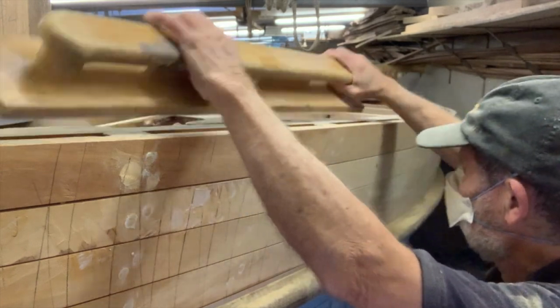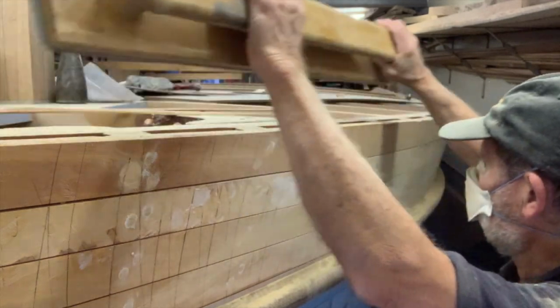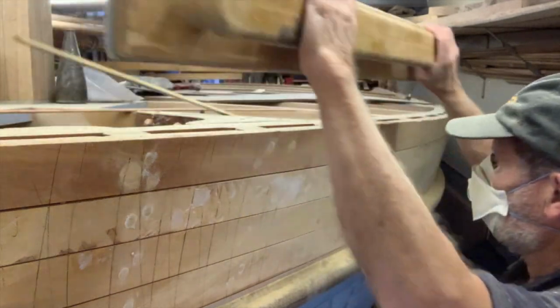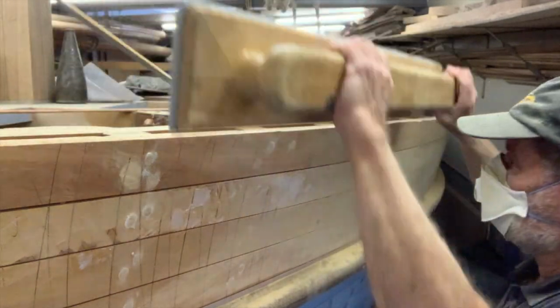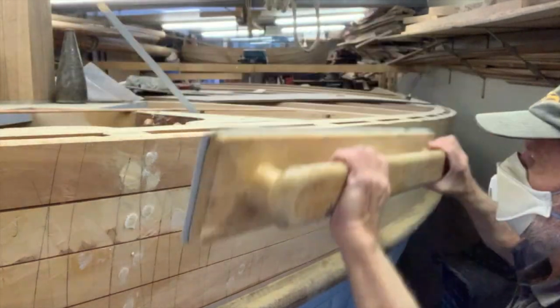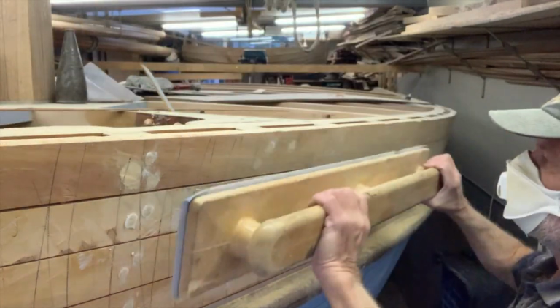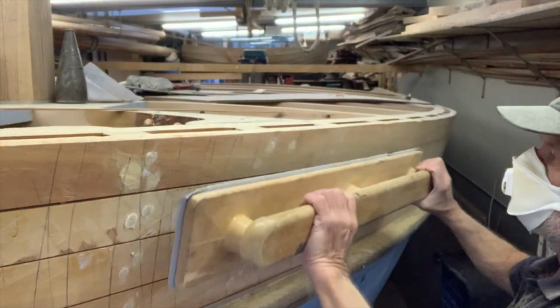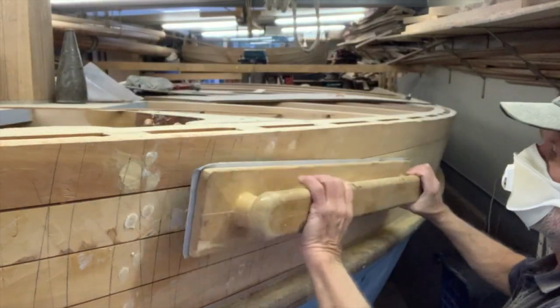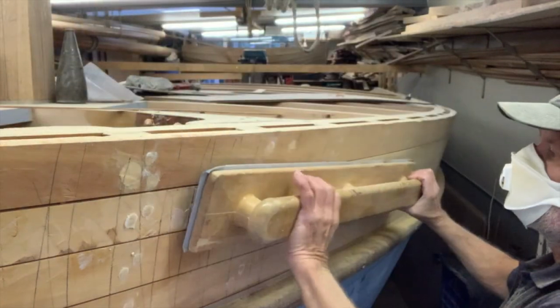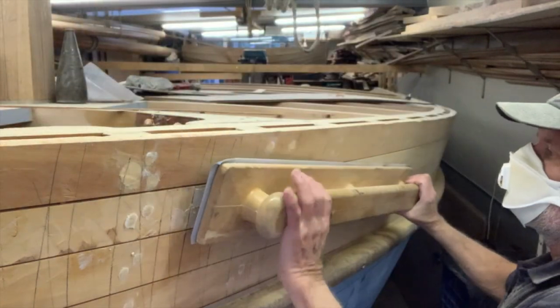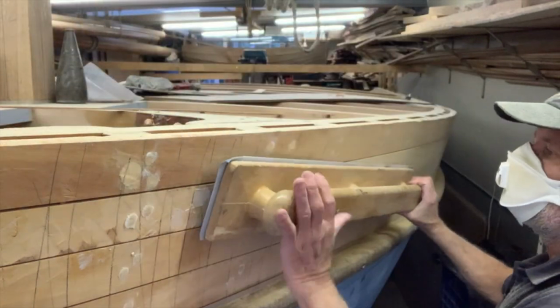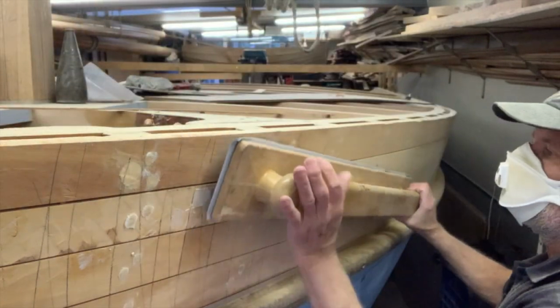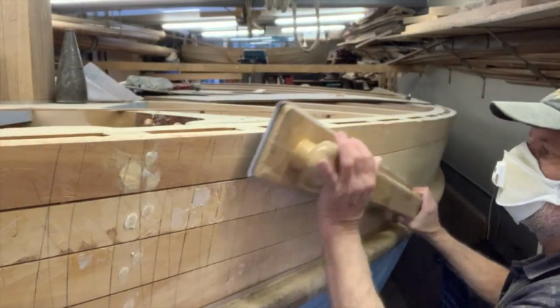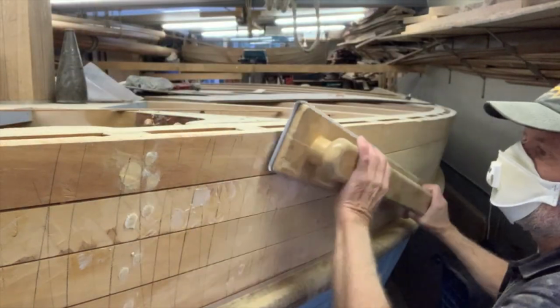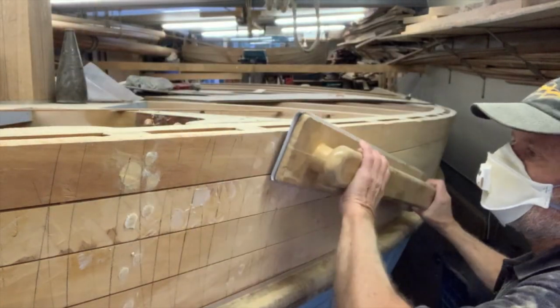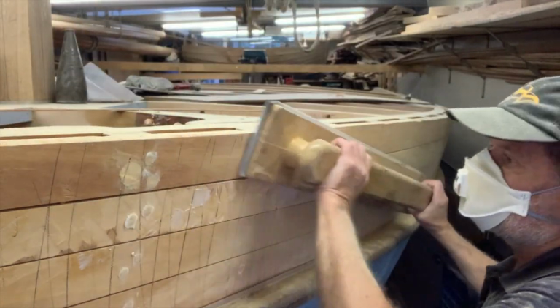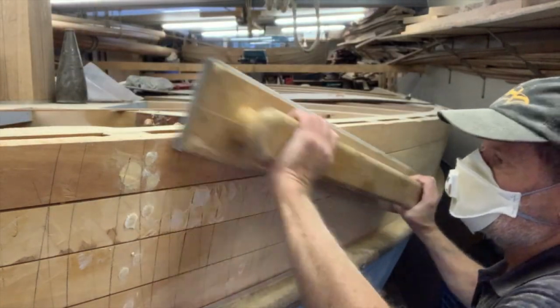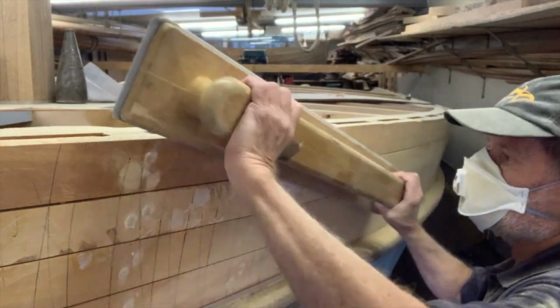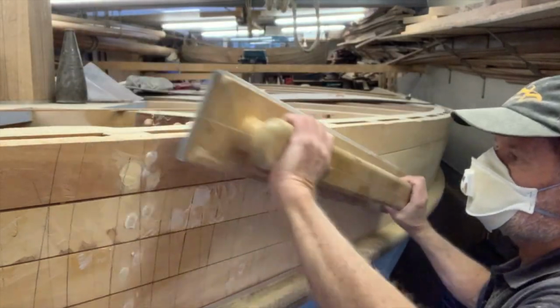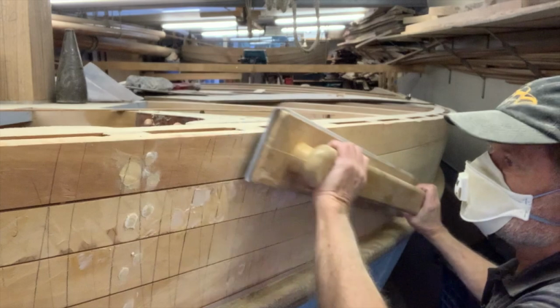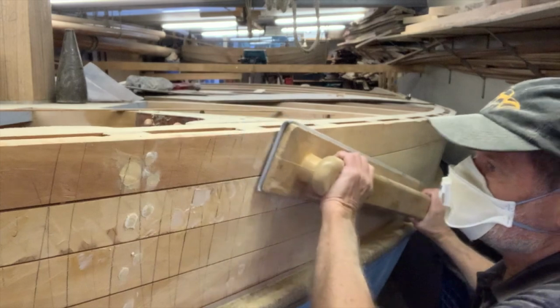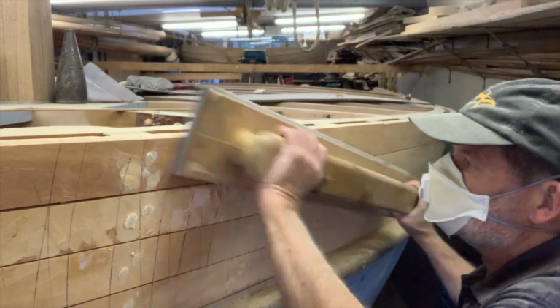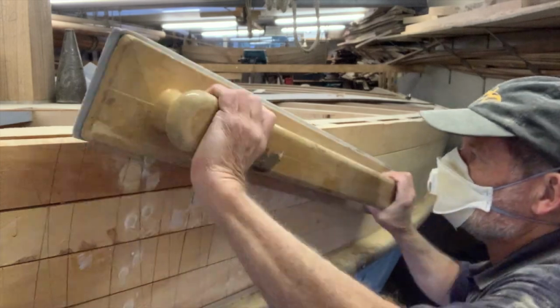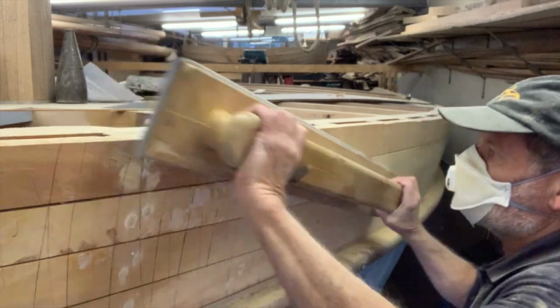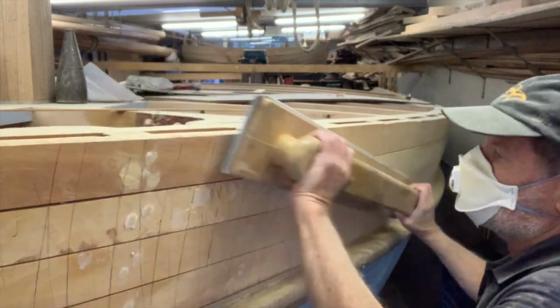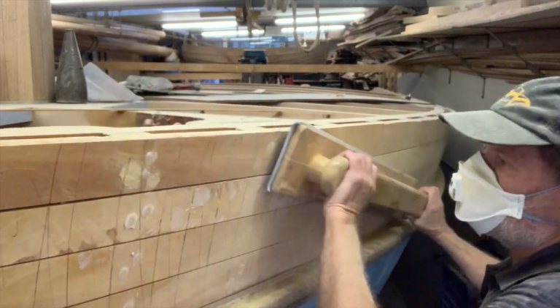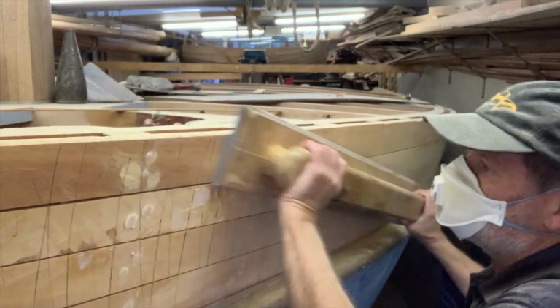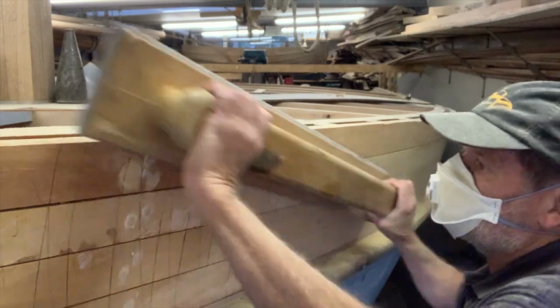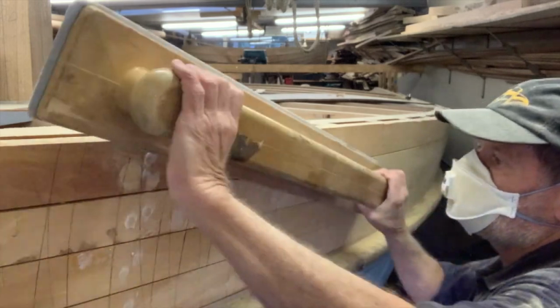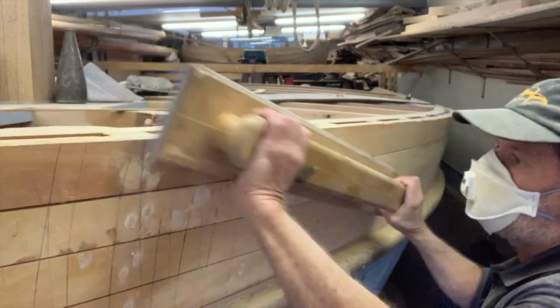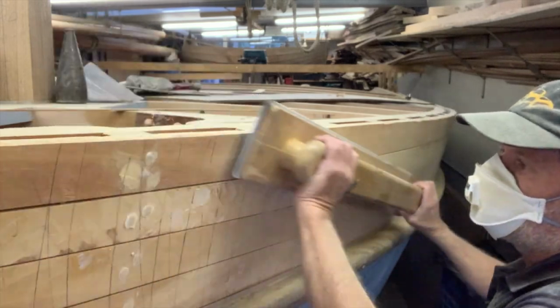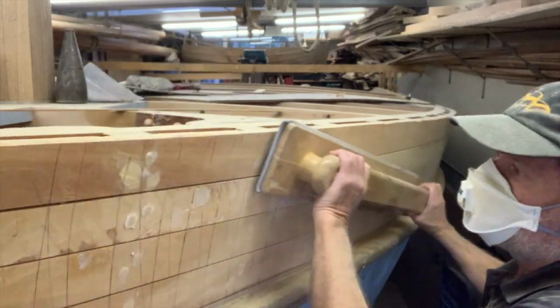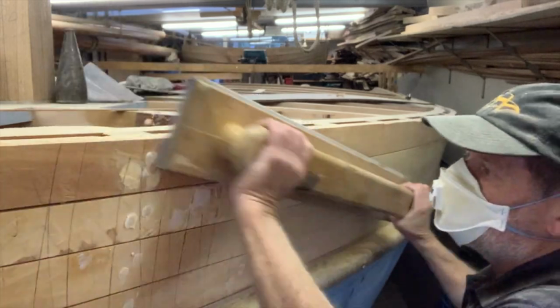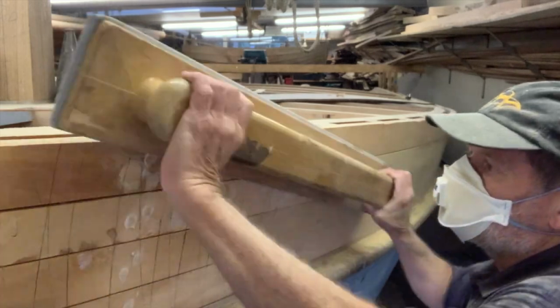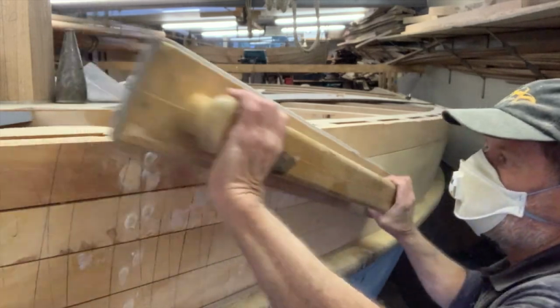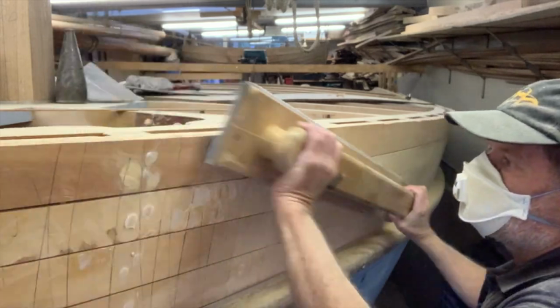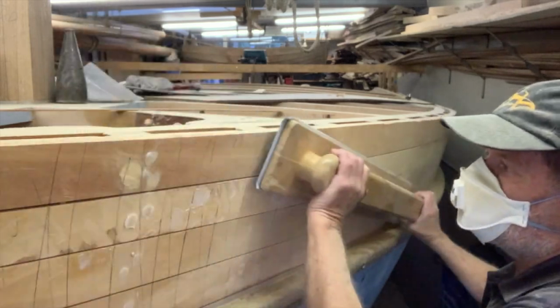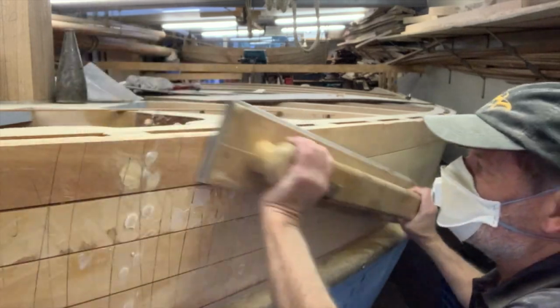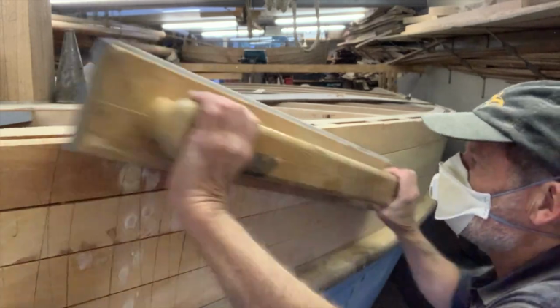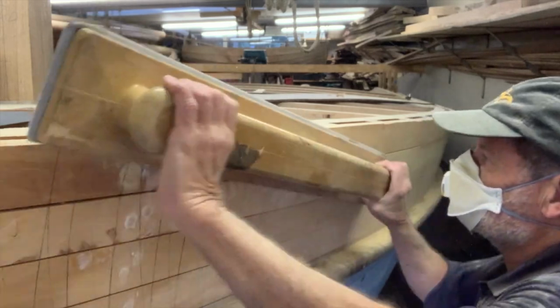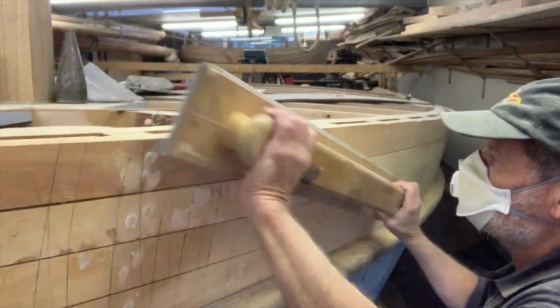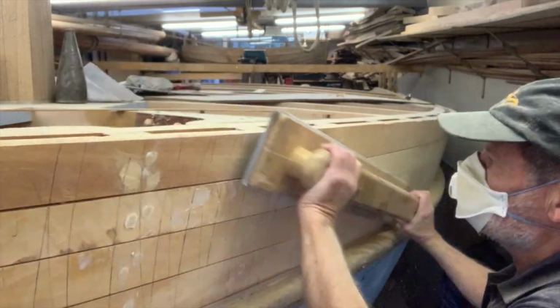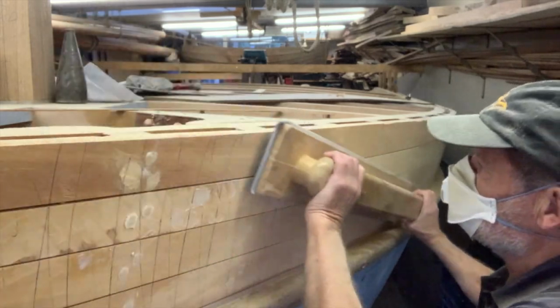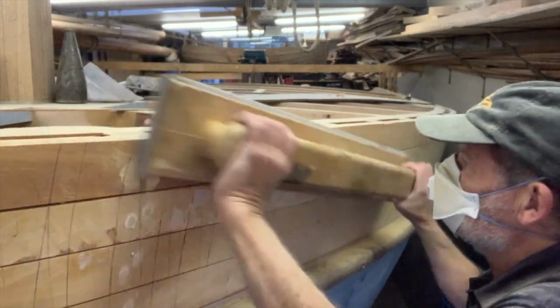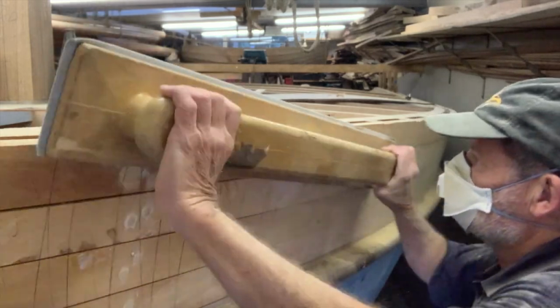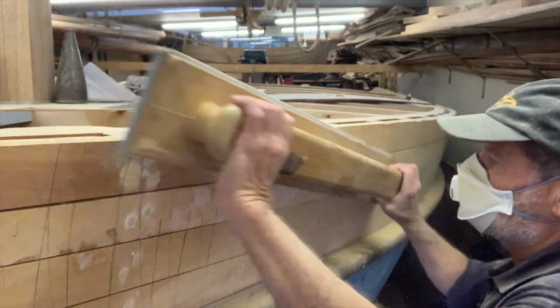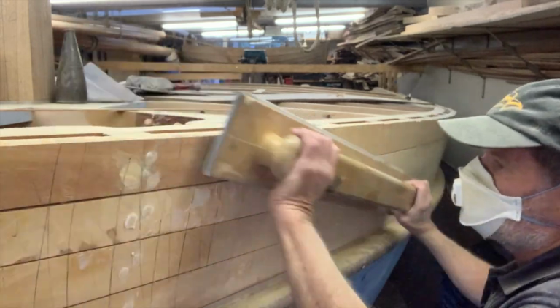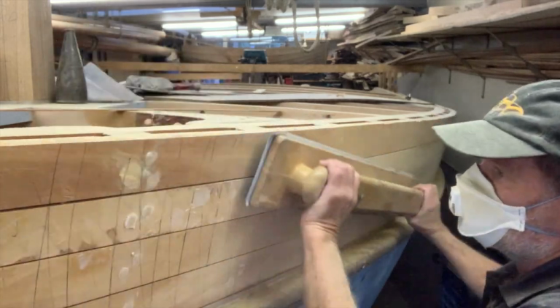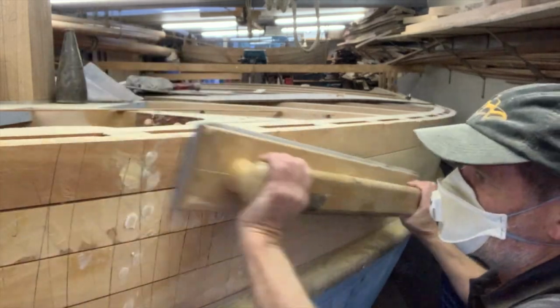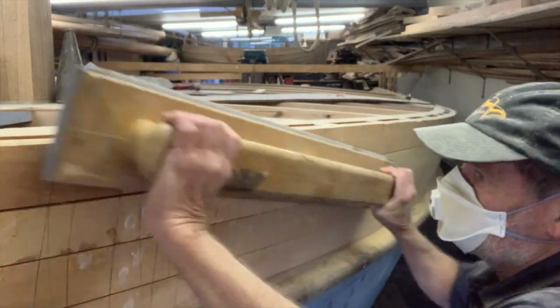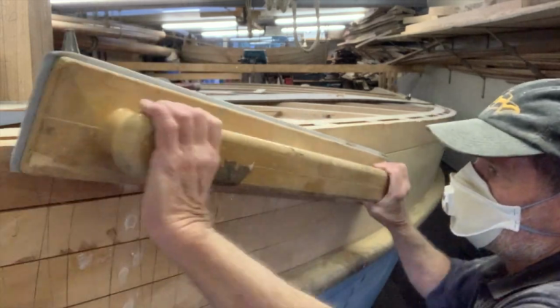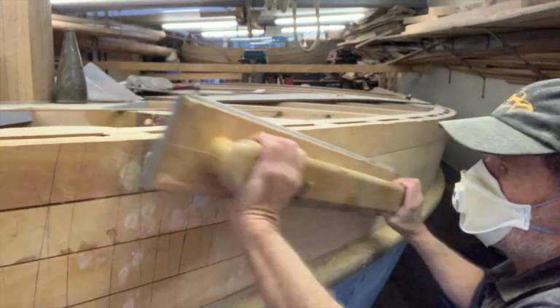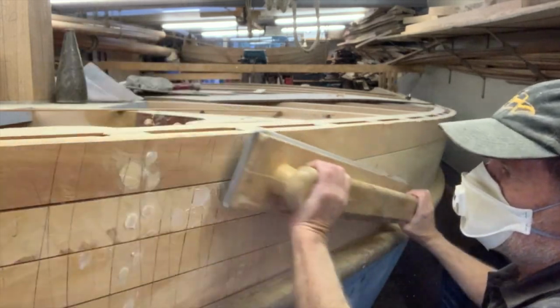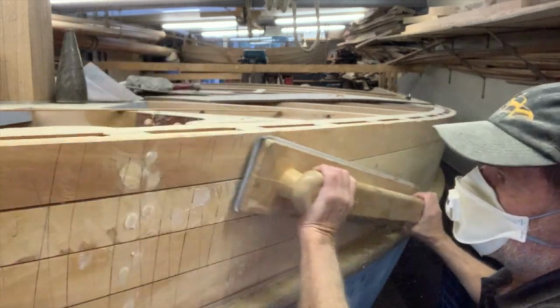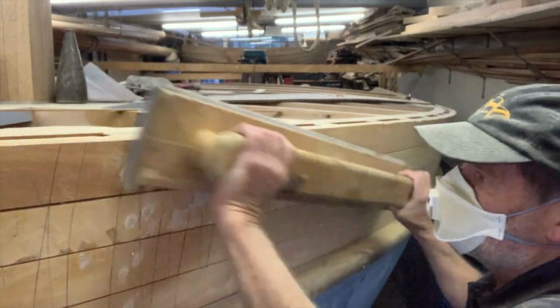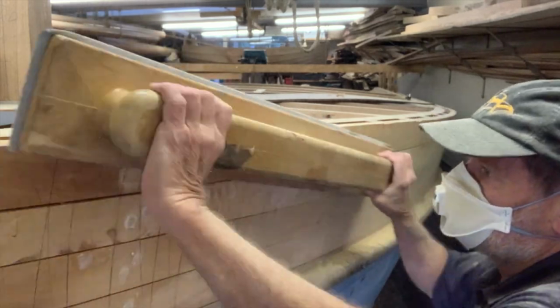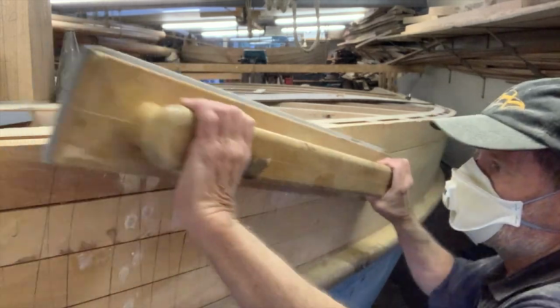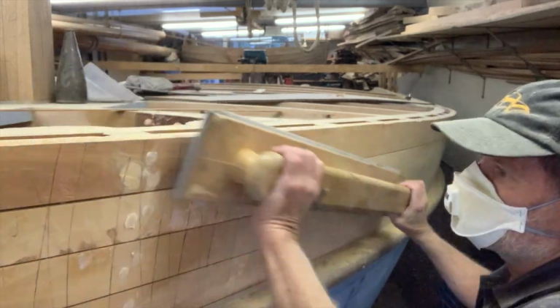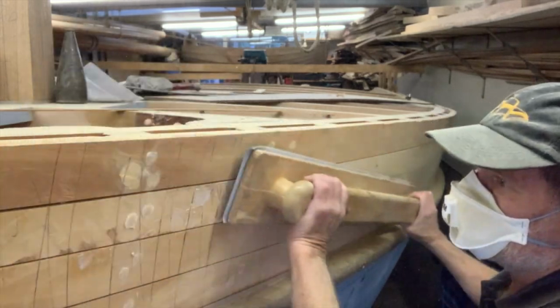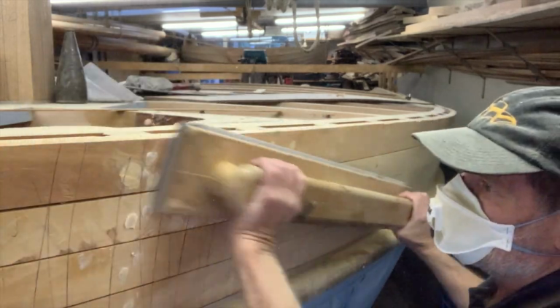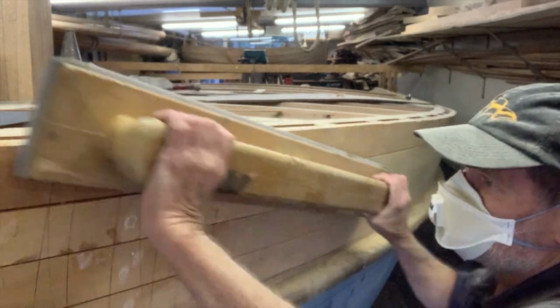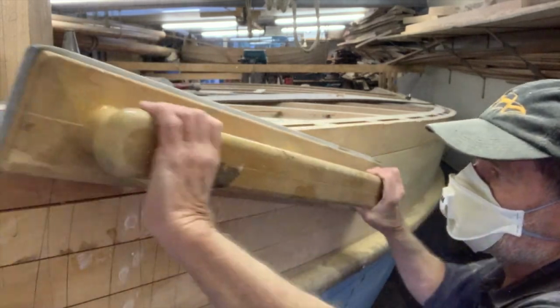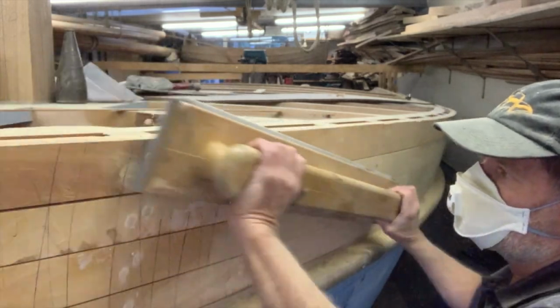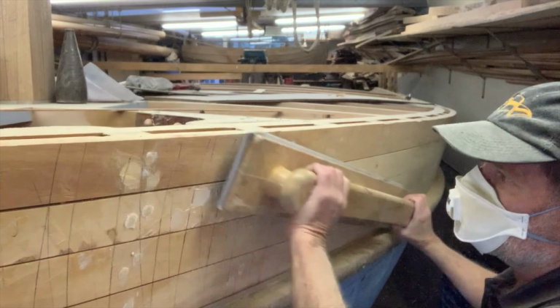We'll discuss plugs shortly, but first we need to talk about how to deal with the larger imperfections in the planks, mainly in the form of knots.